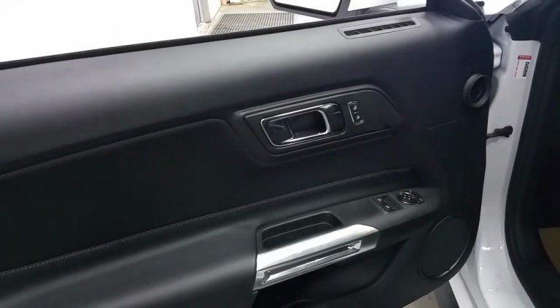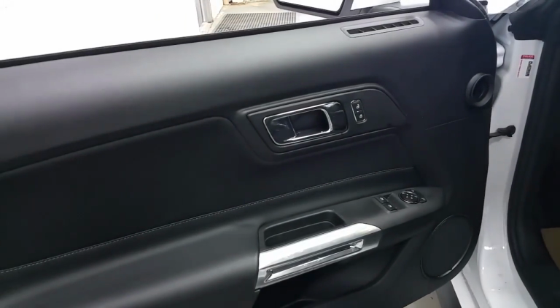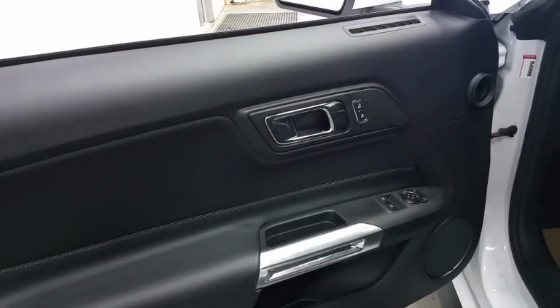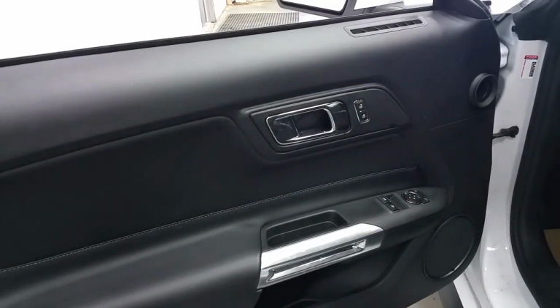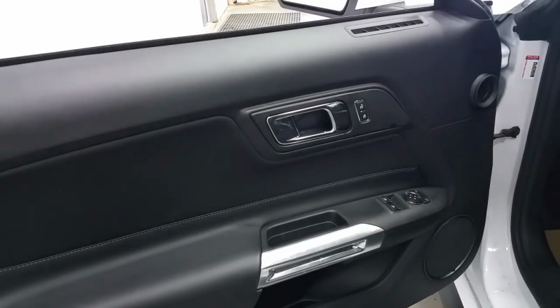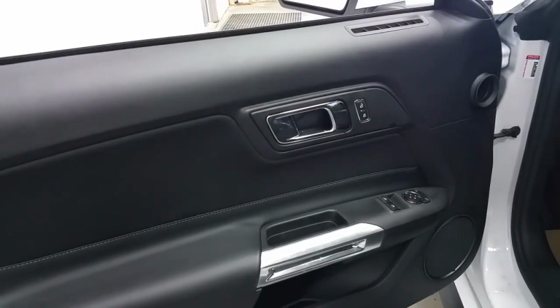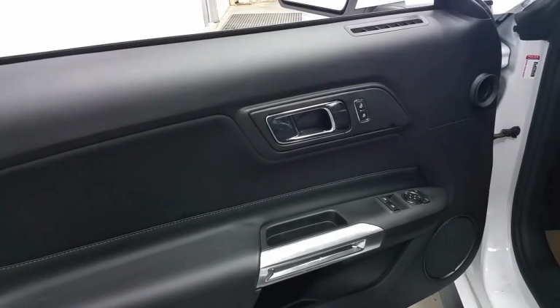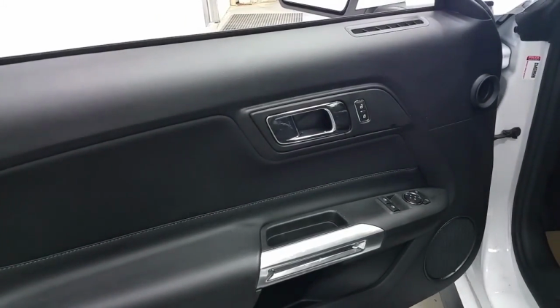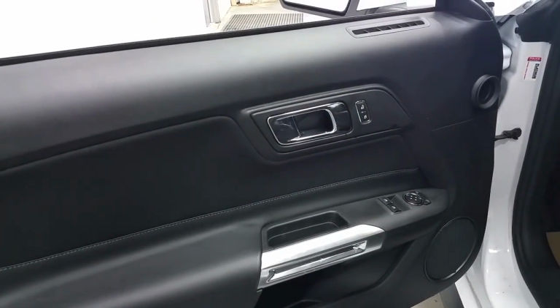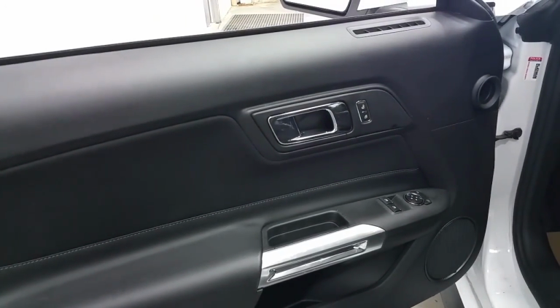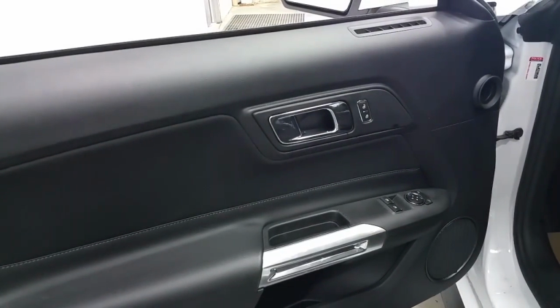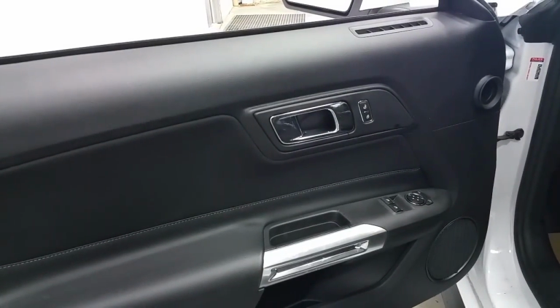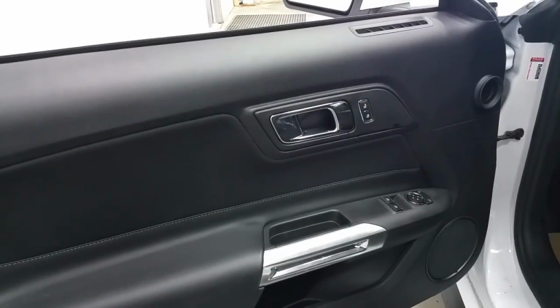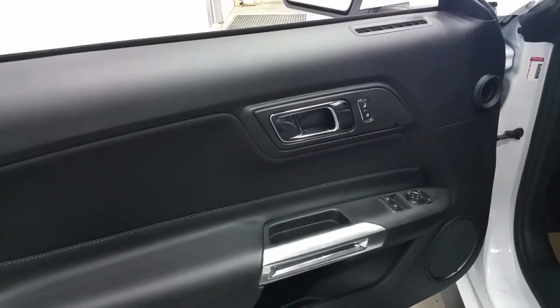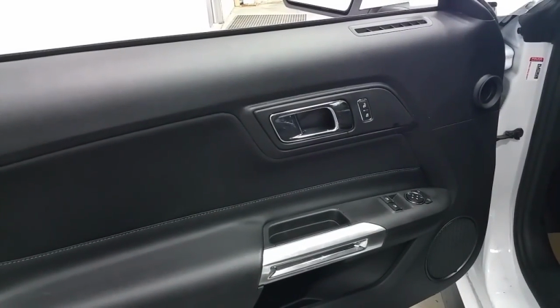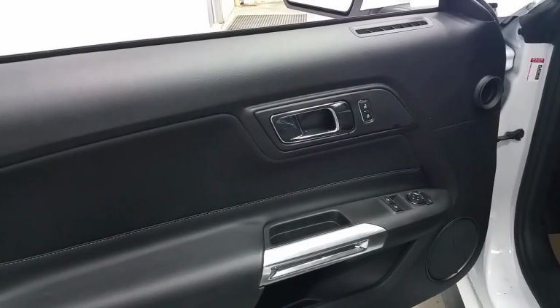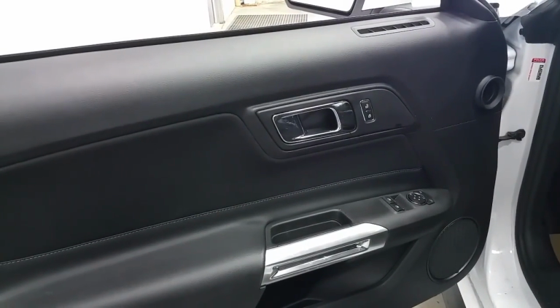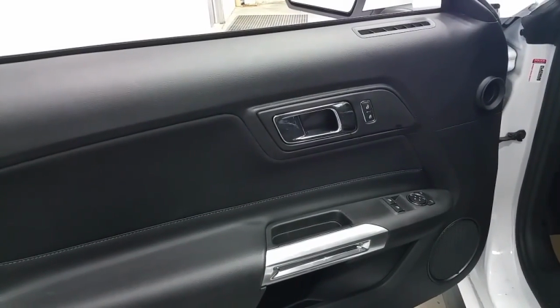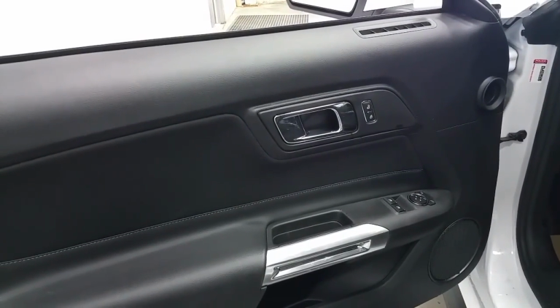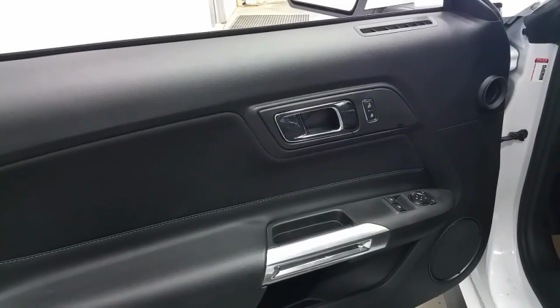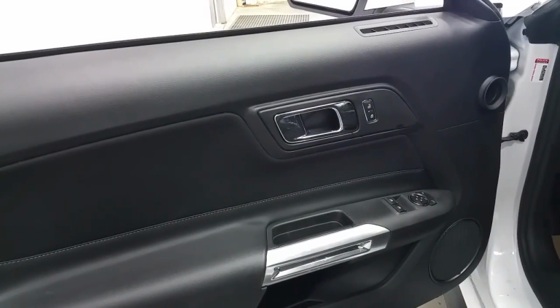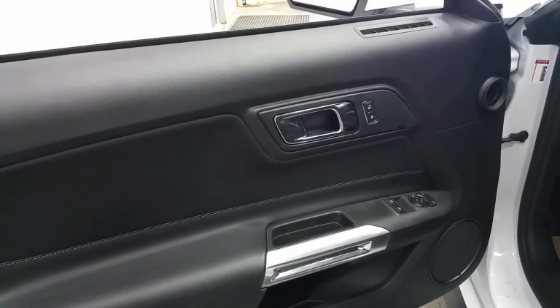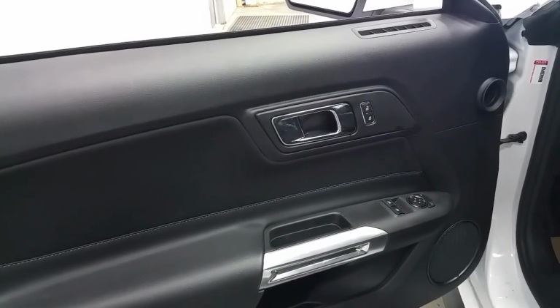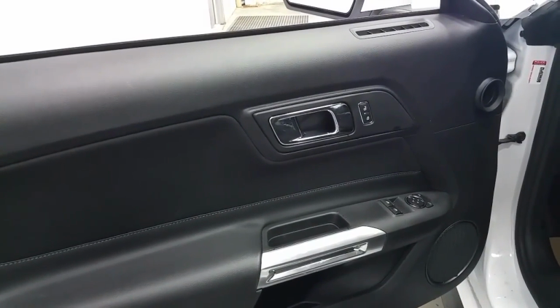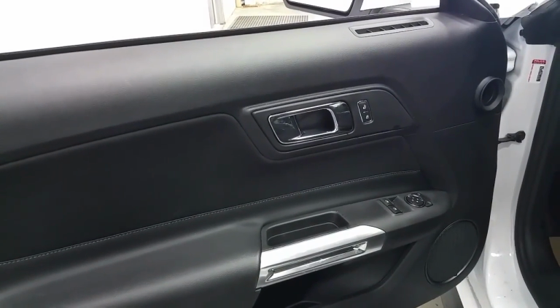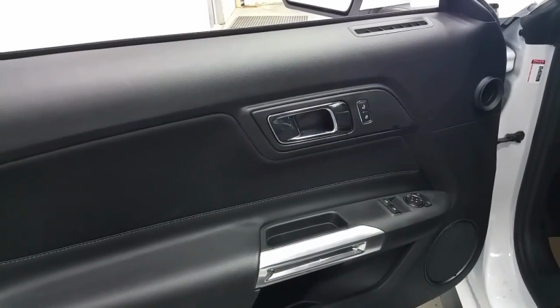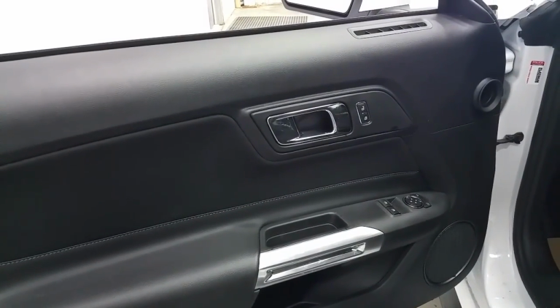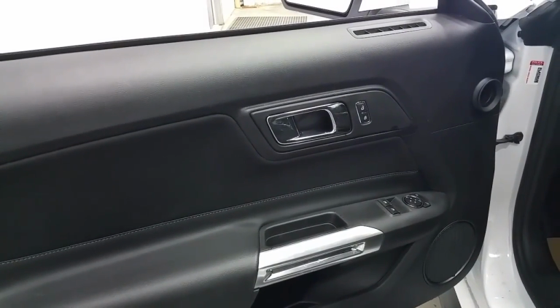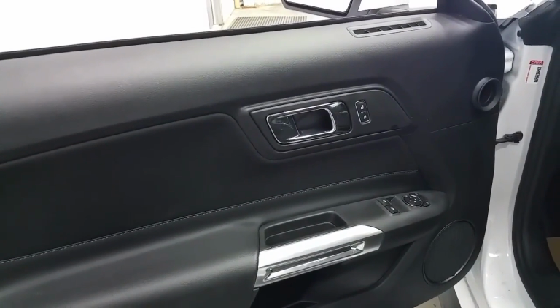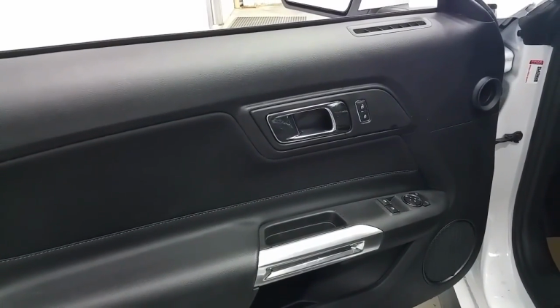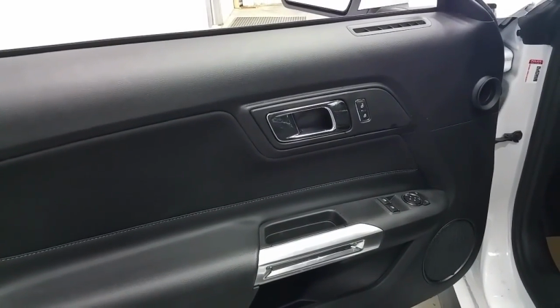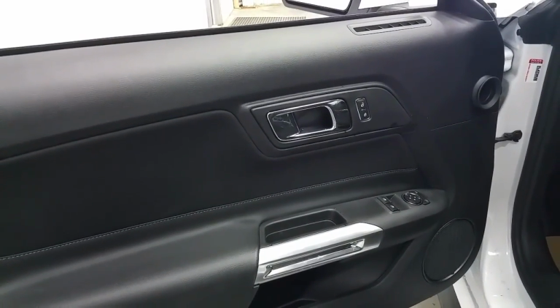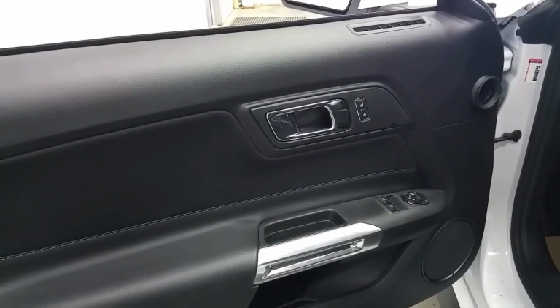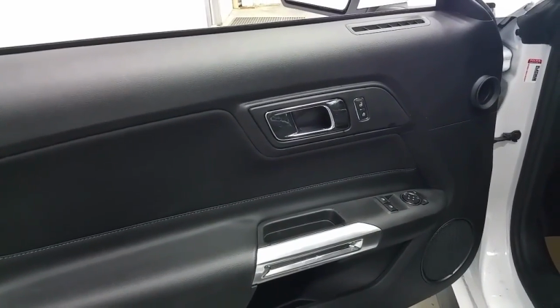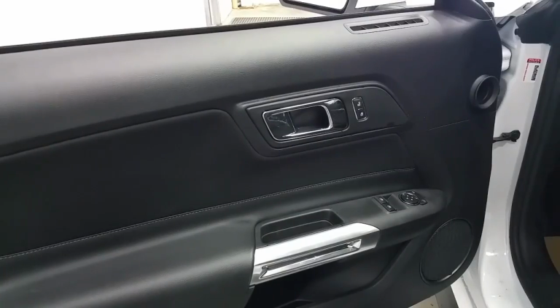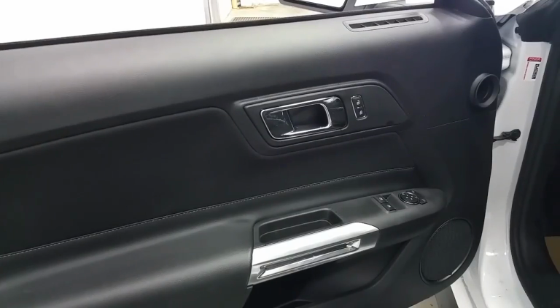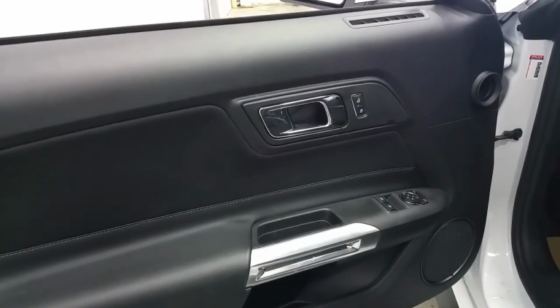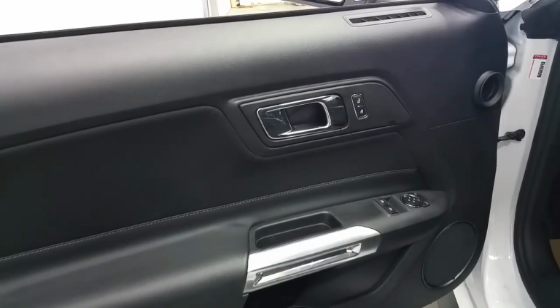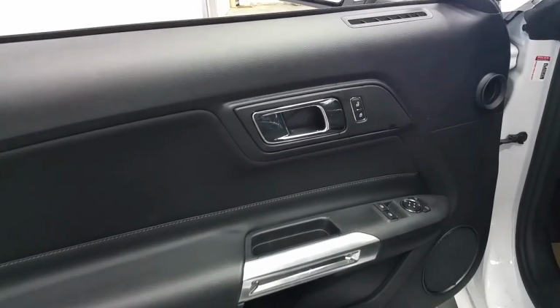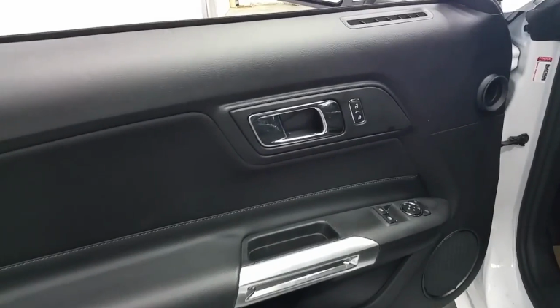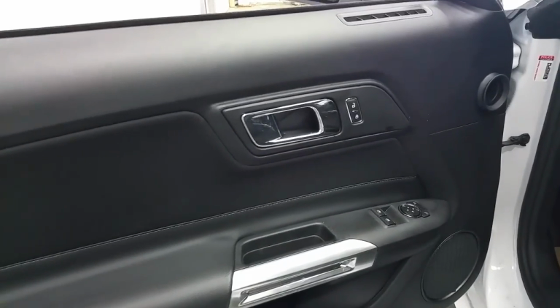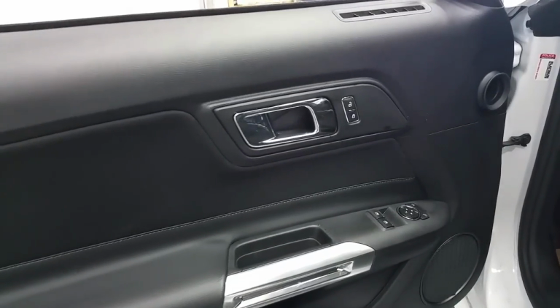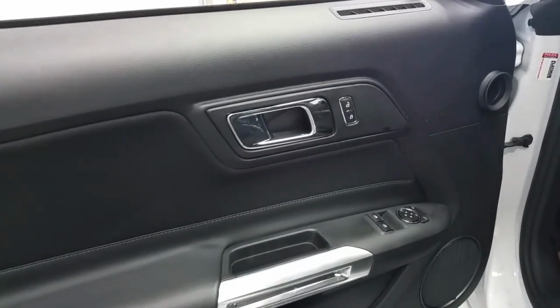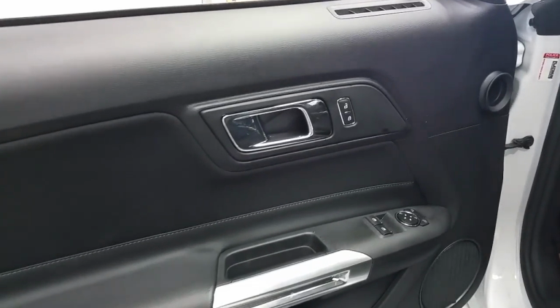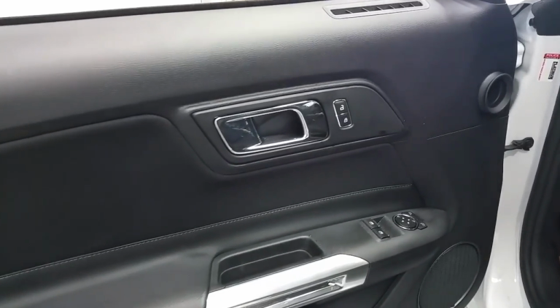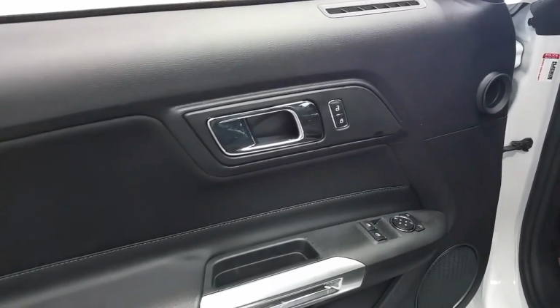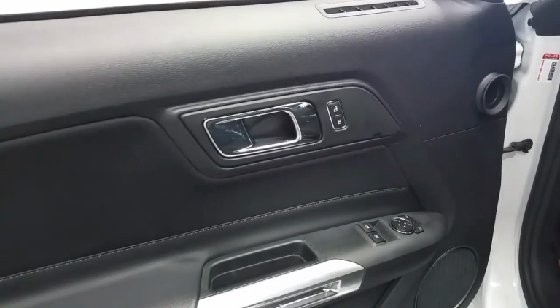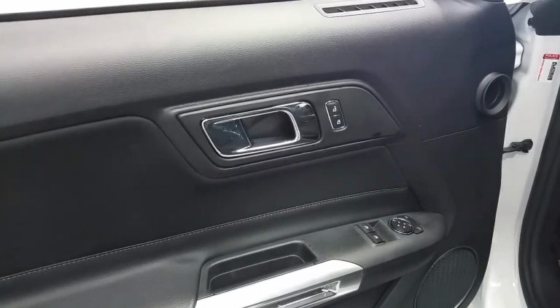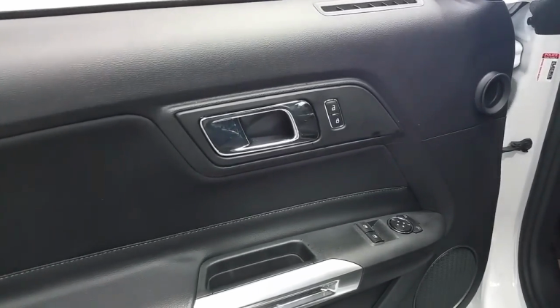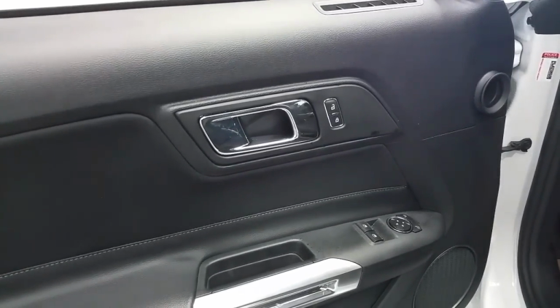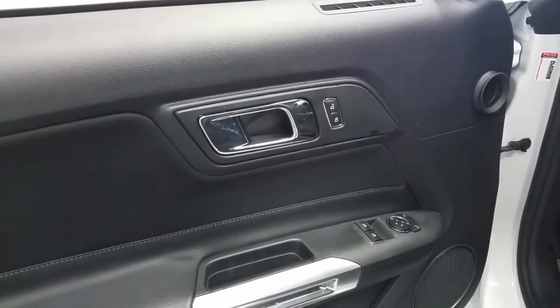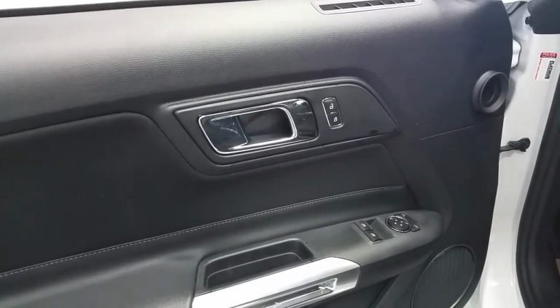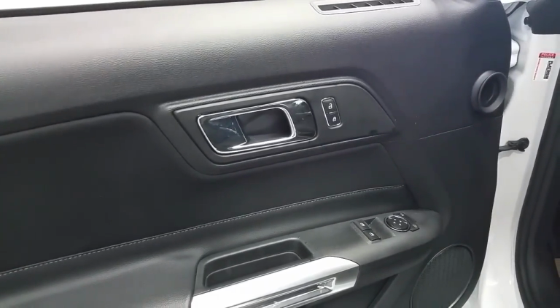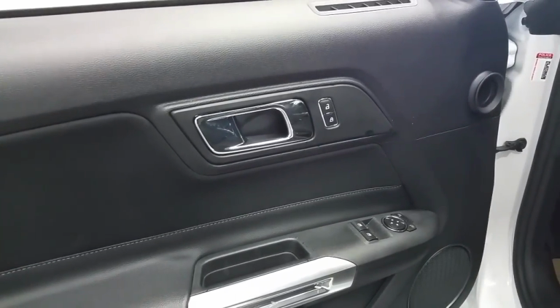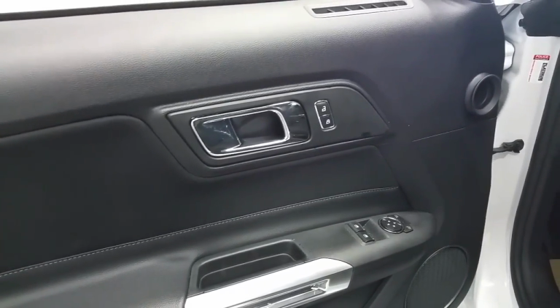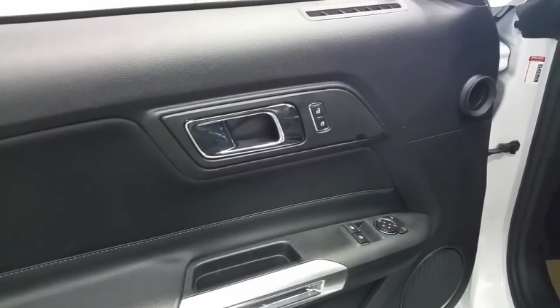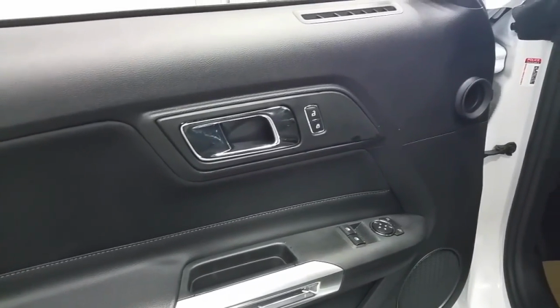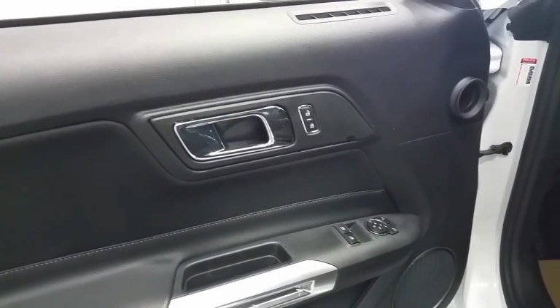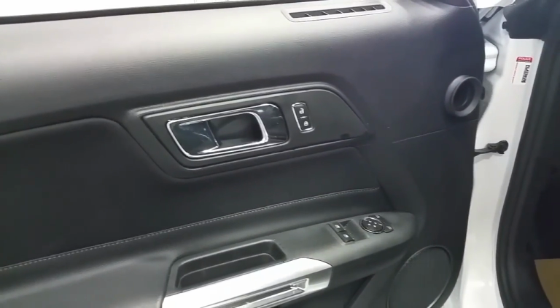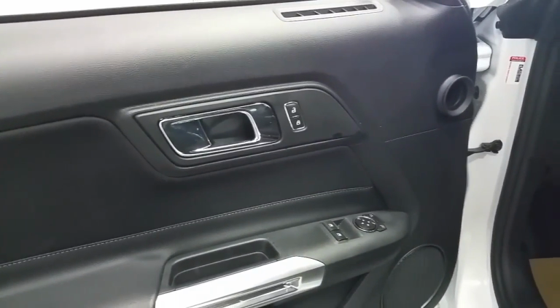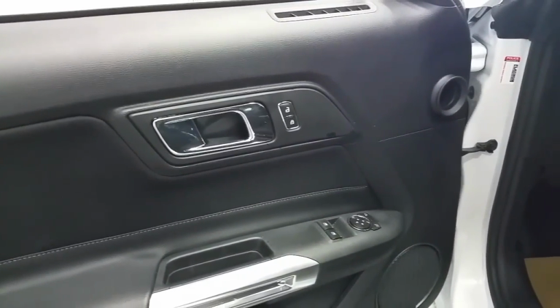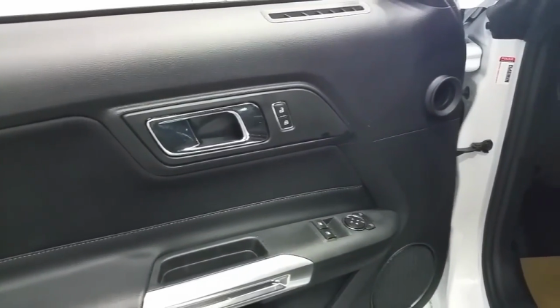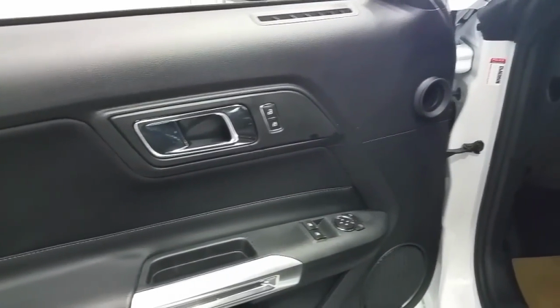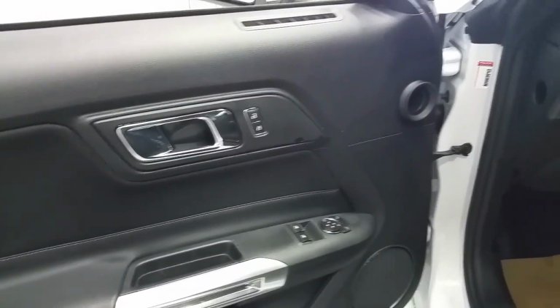The Mustang has an intelligent access key, leather door panels with chrome accenting, power windows, power locks, door storage, and door speaker.